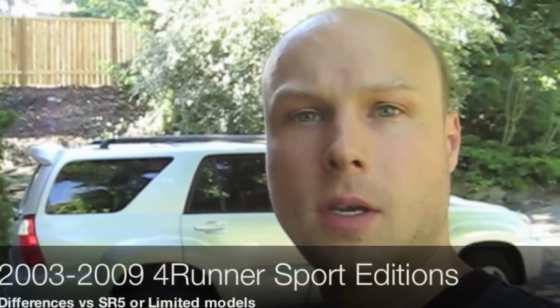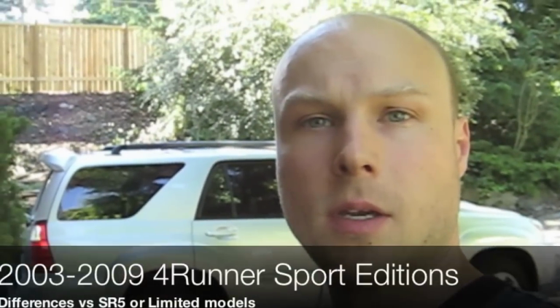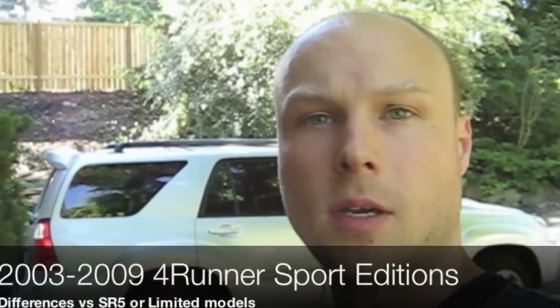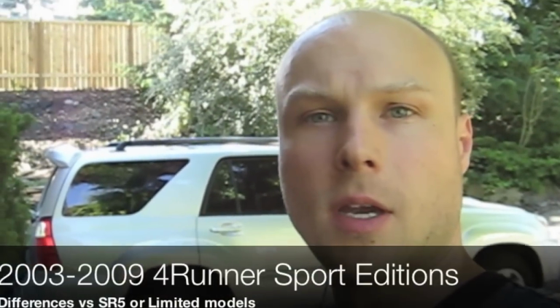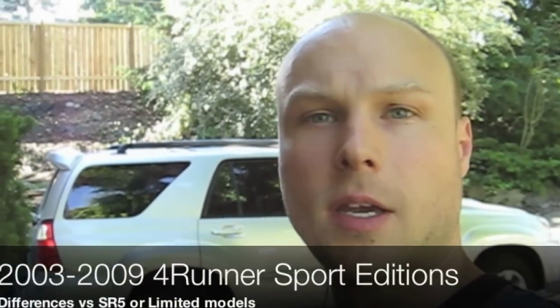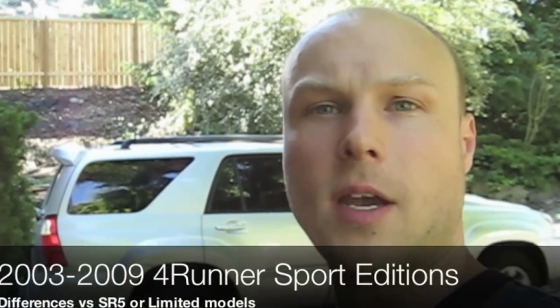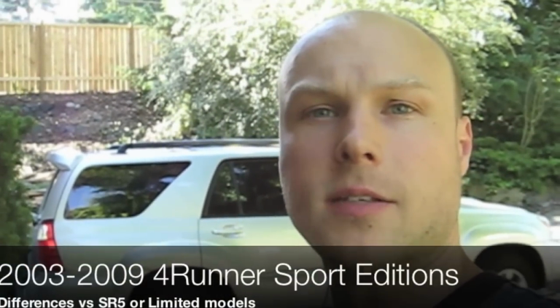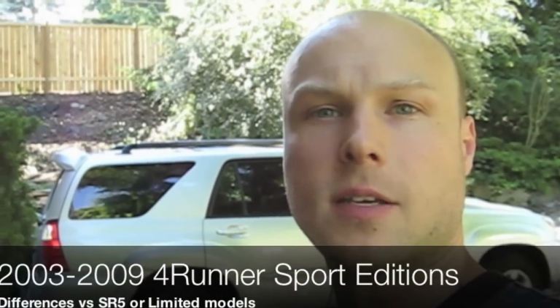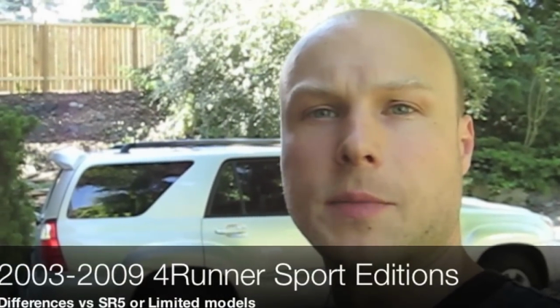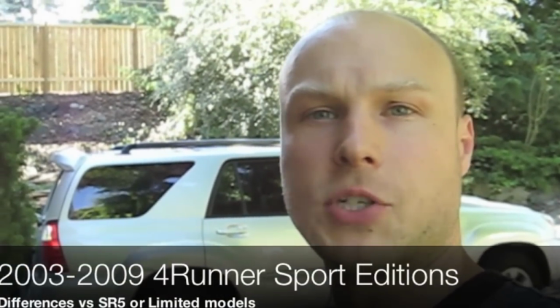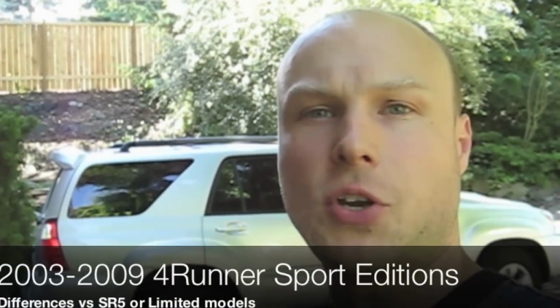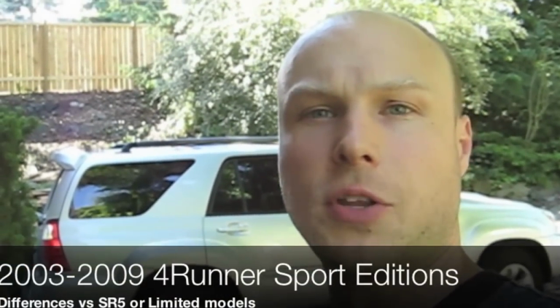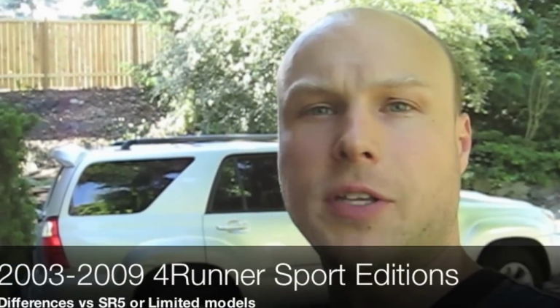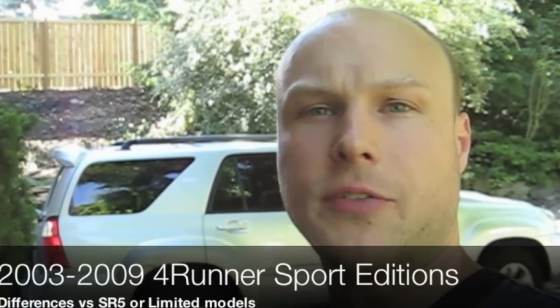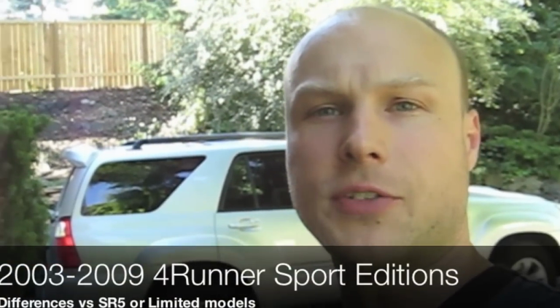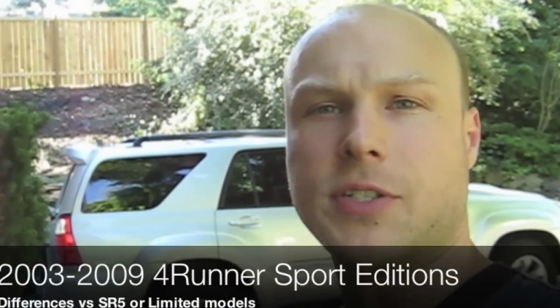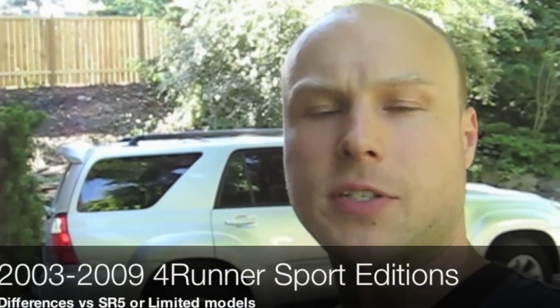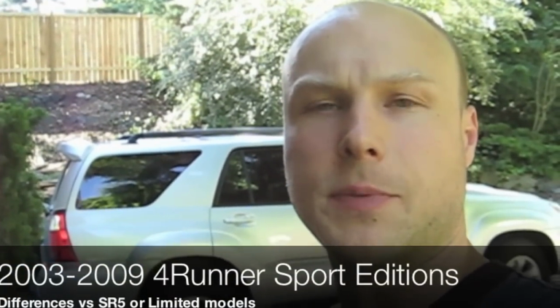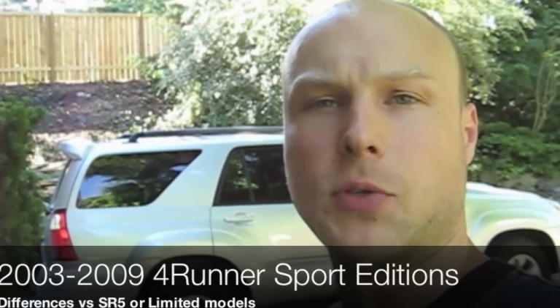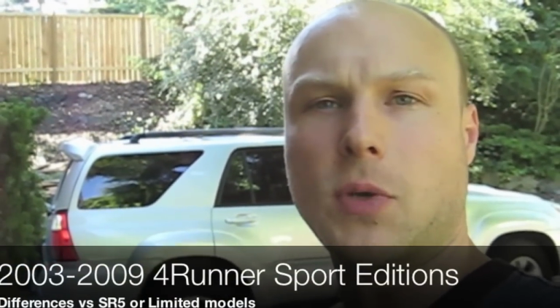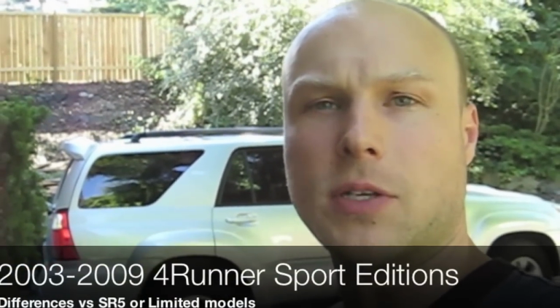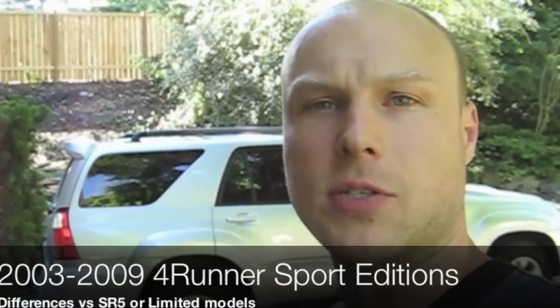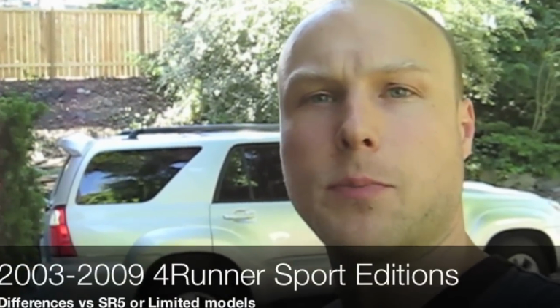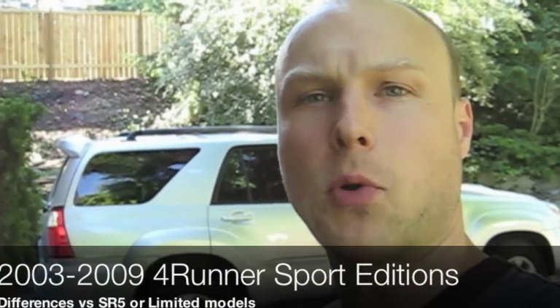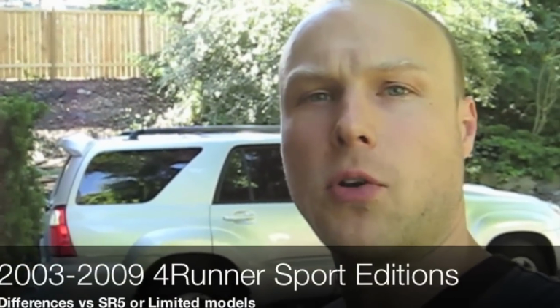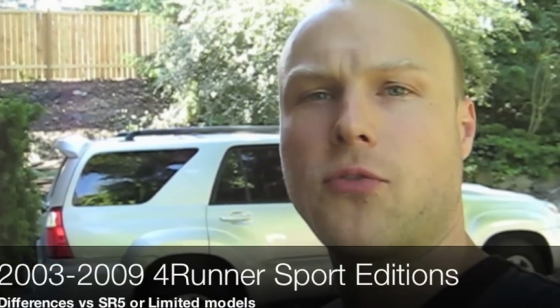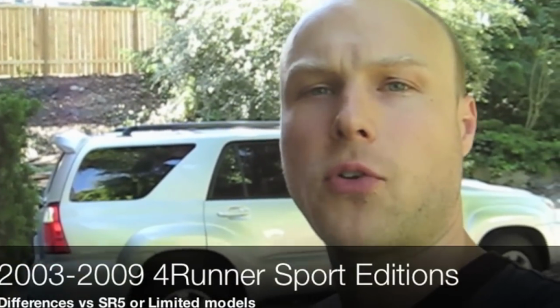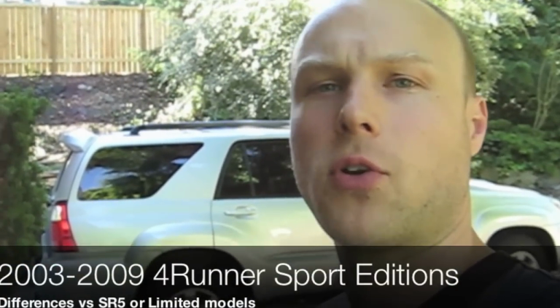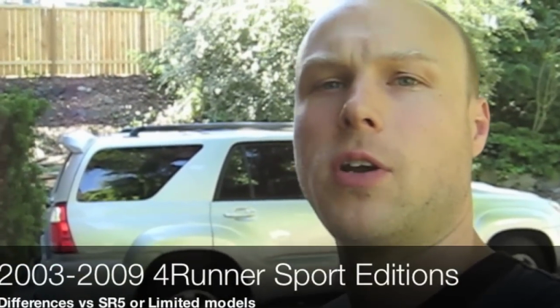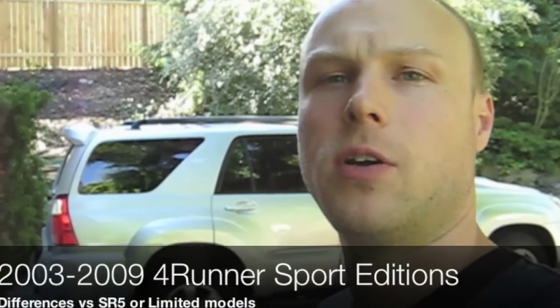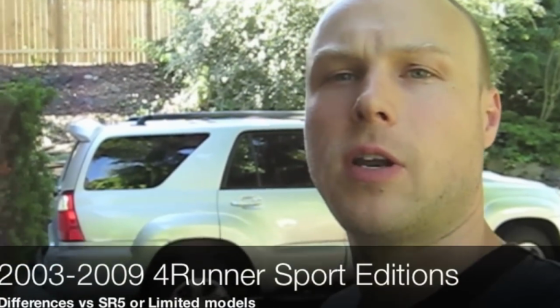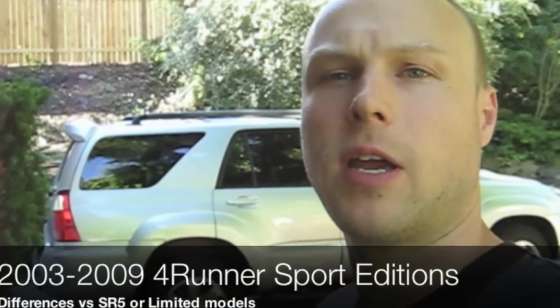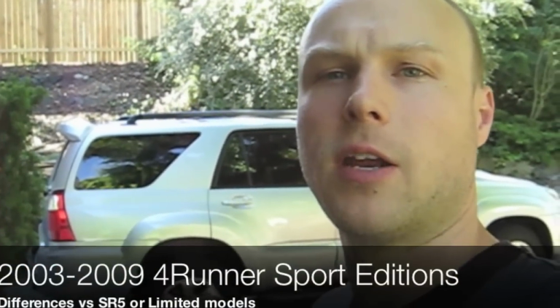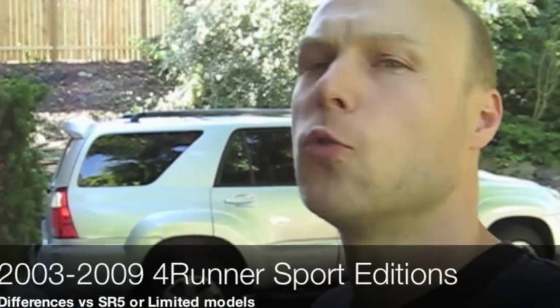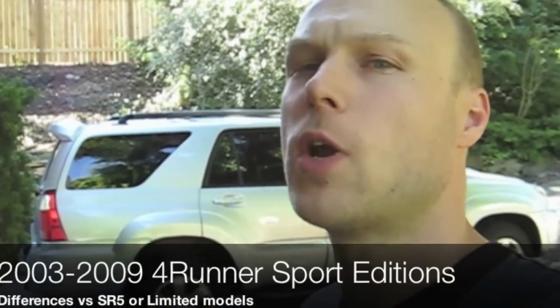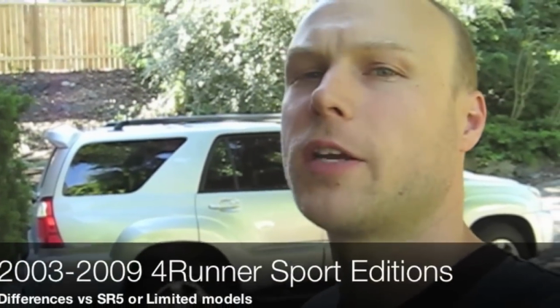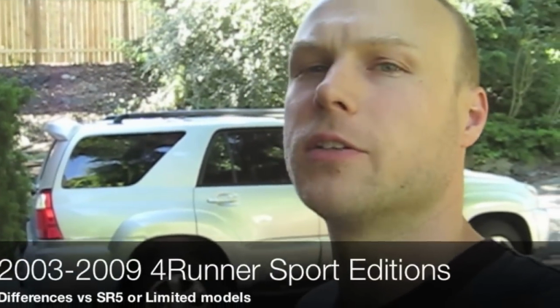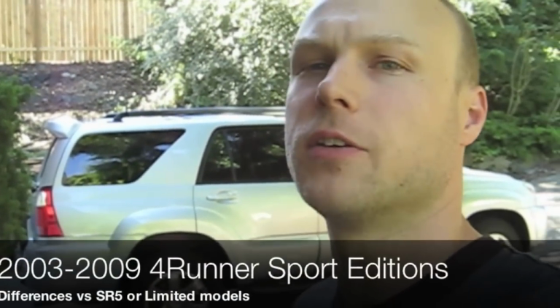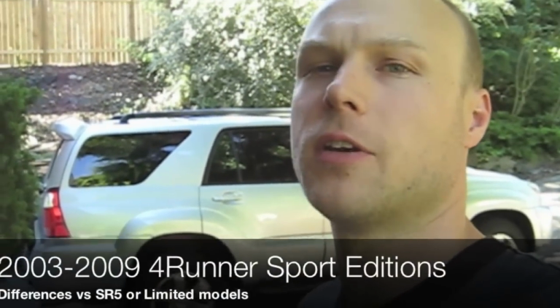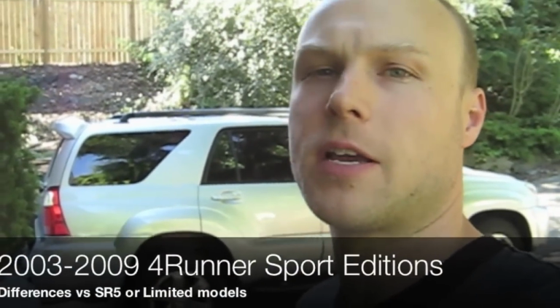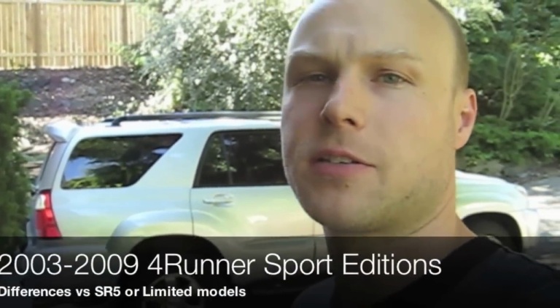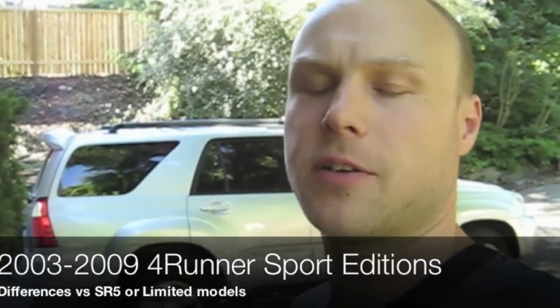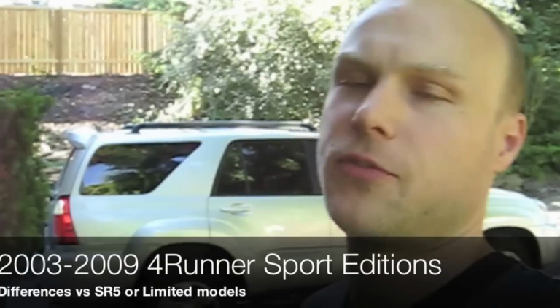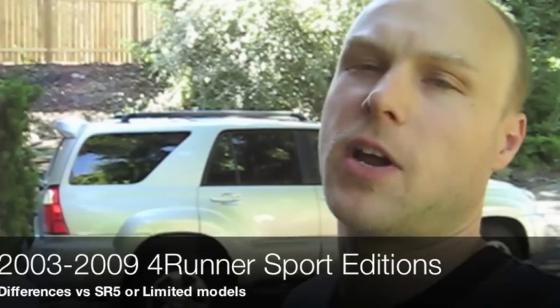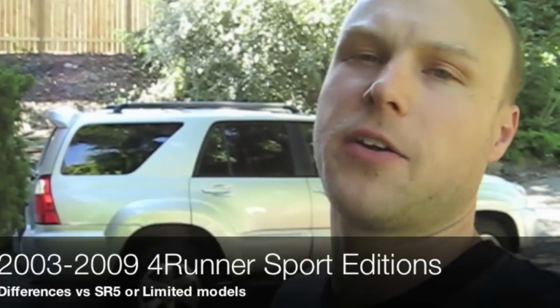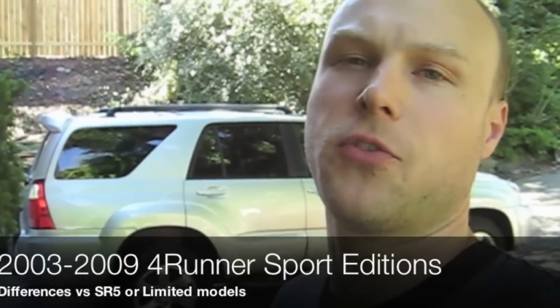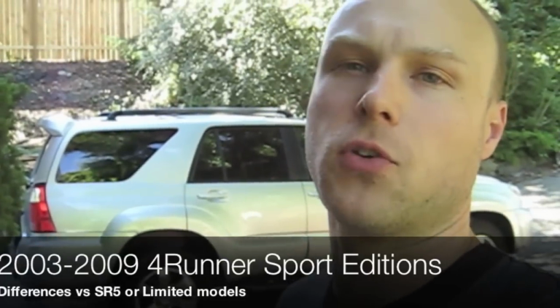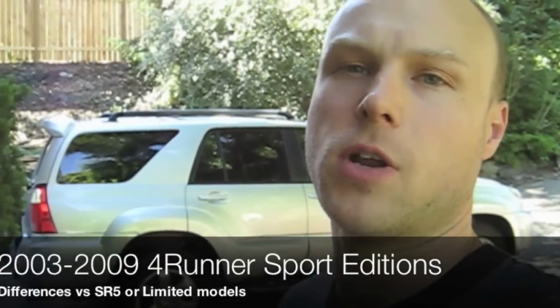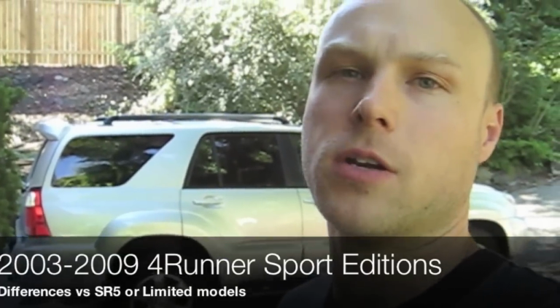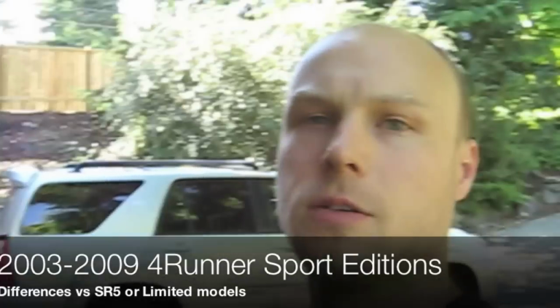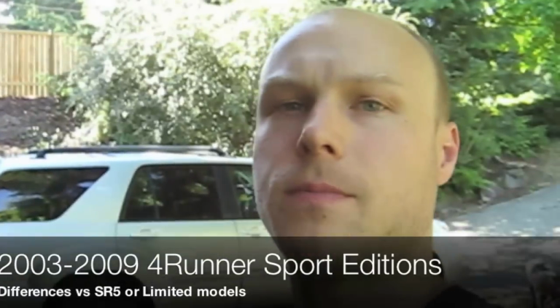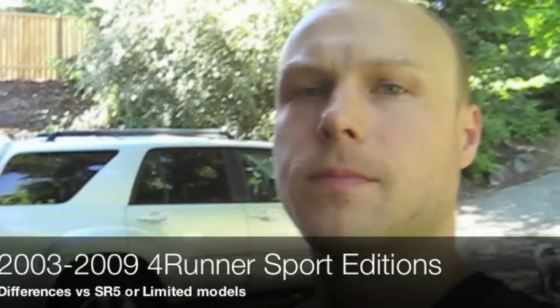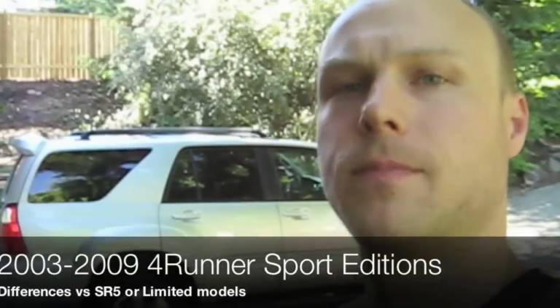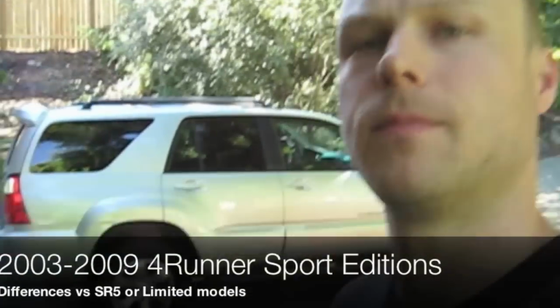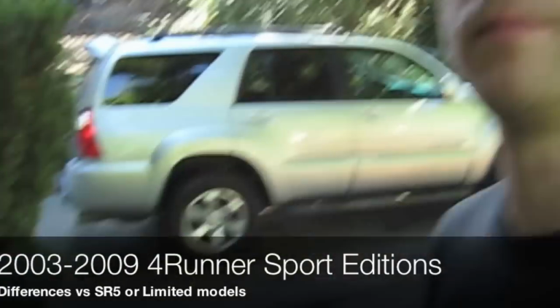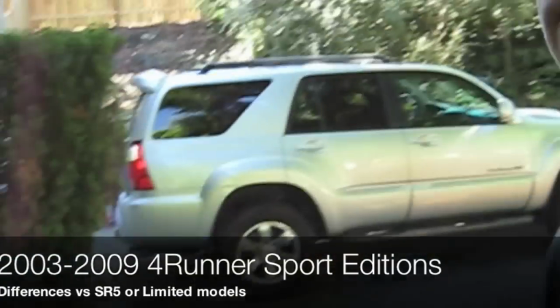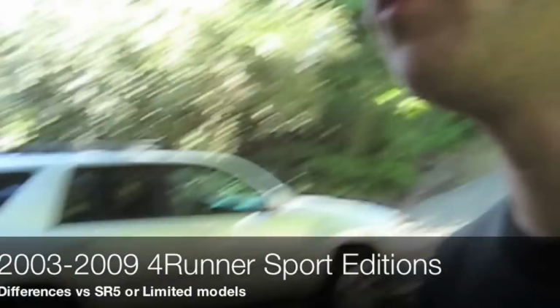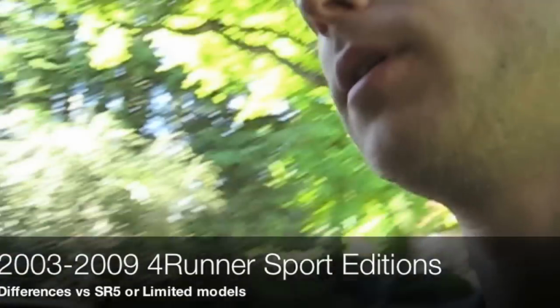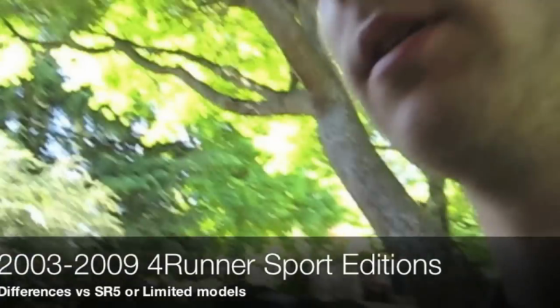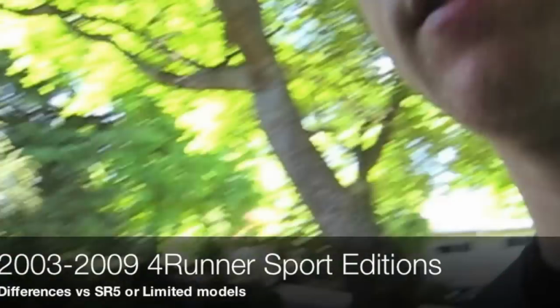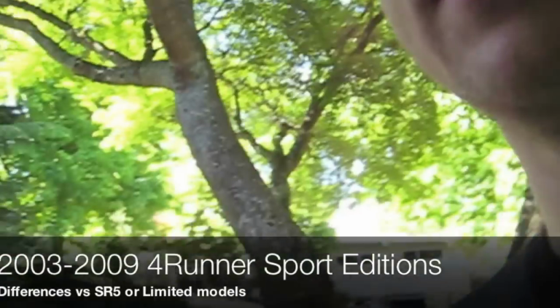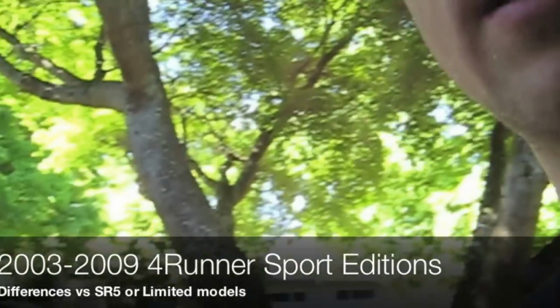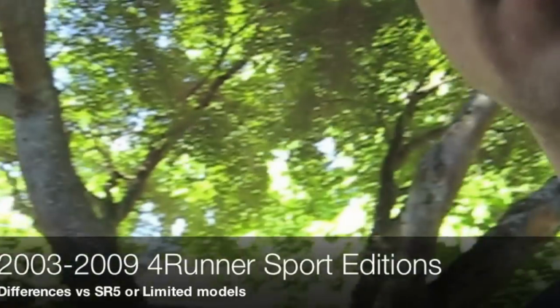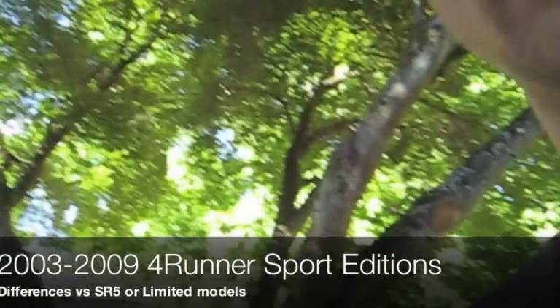Hey guys, I'm going to show you the differences between a Sport 4Runner and a regular SR5 4Runner. Let's take a look.